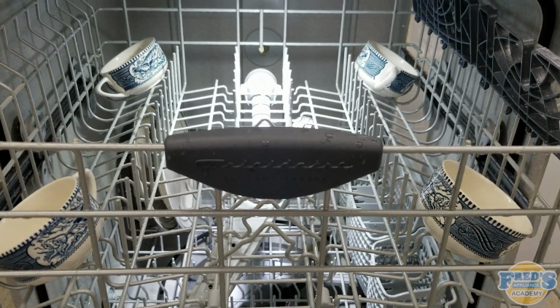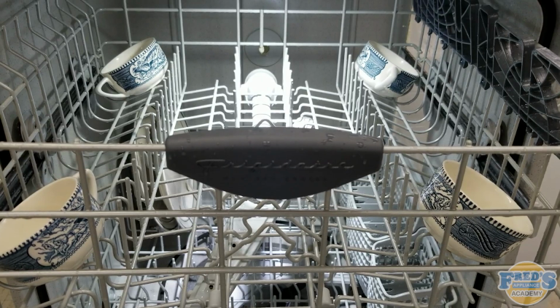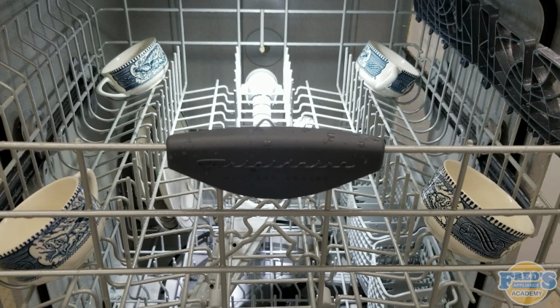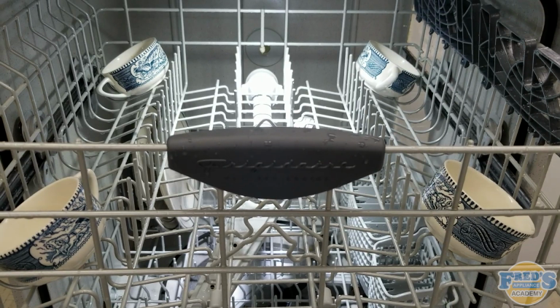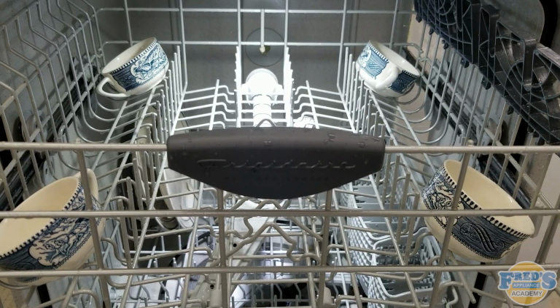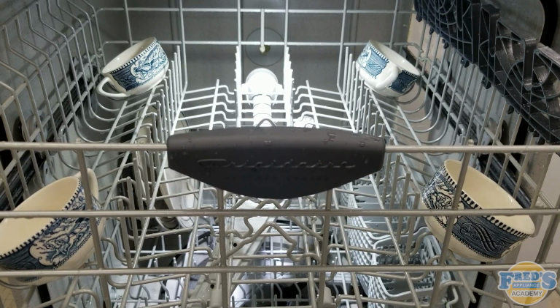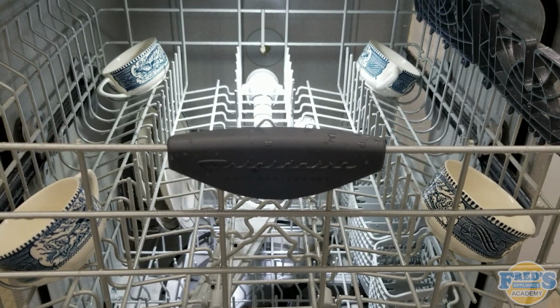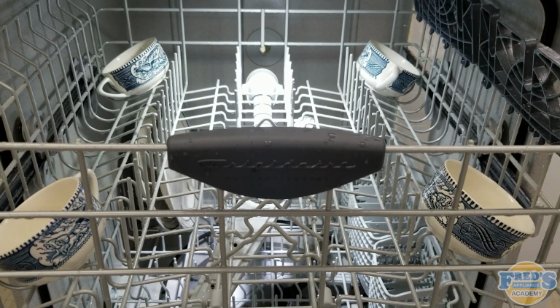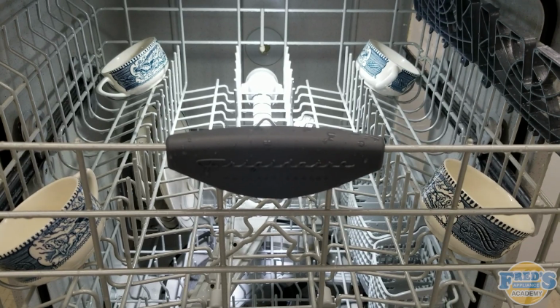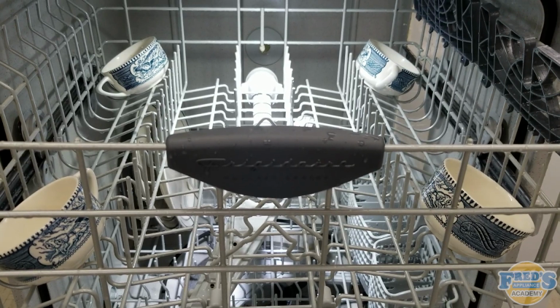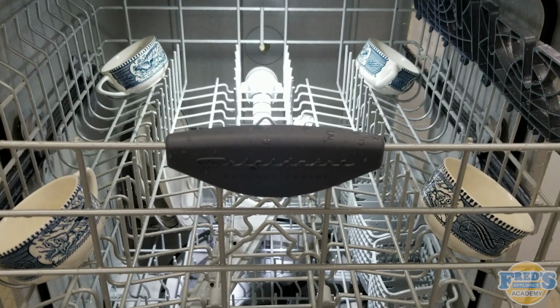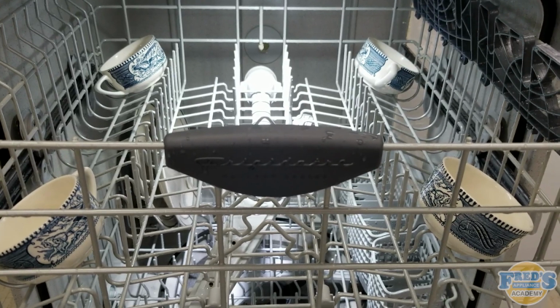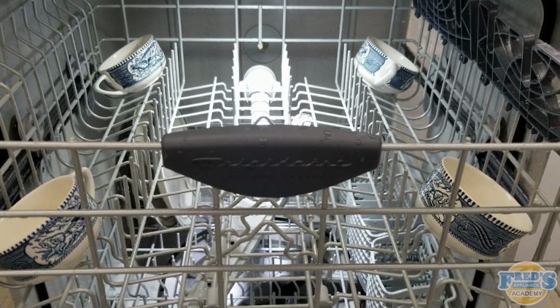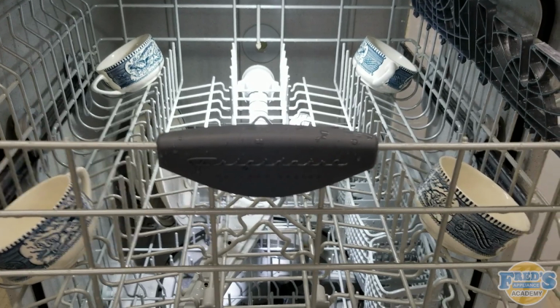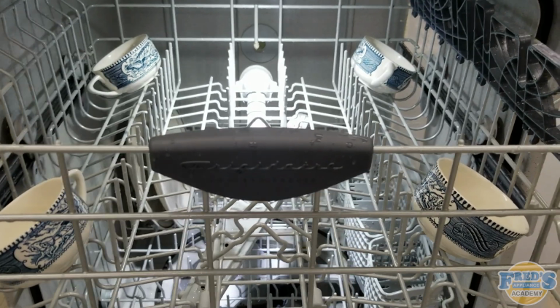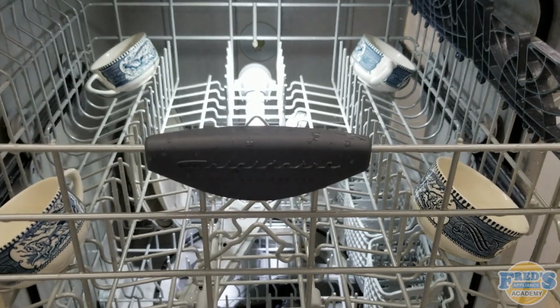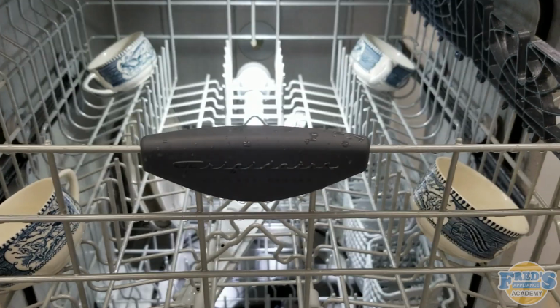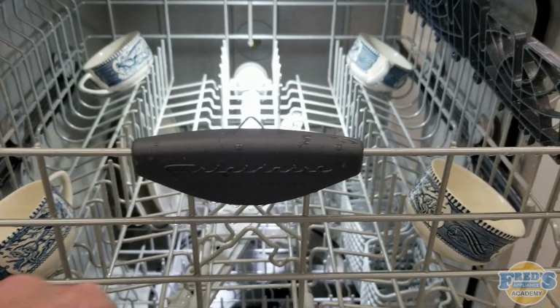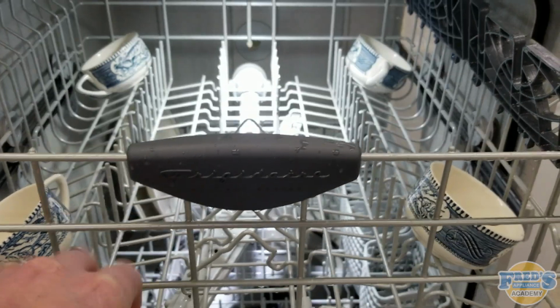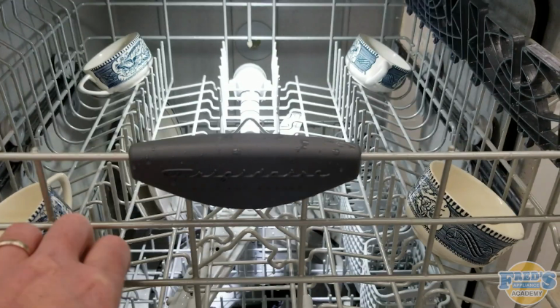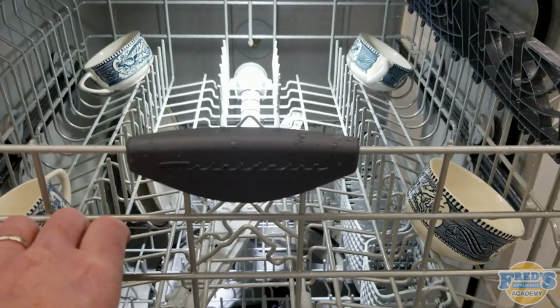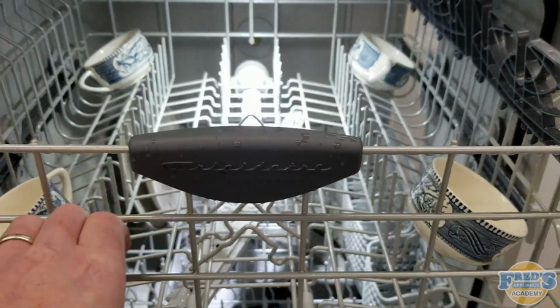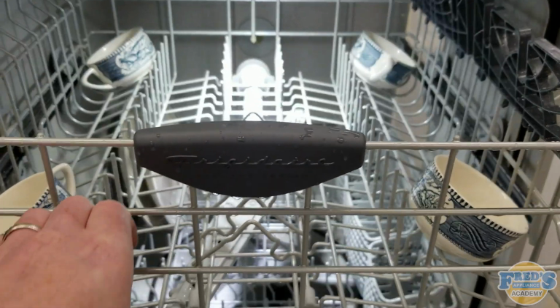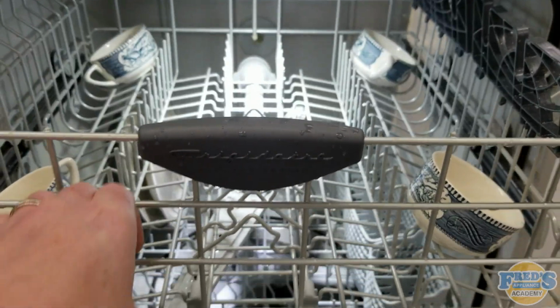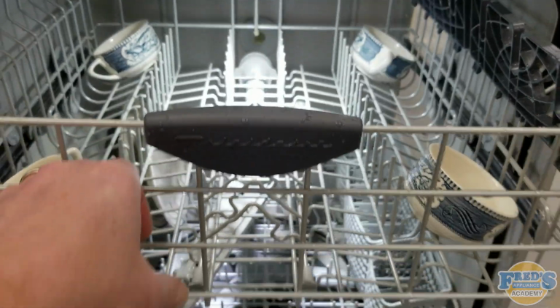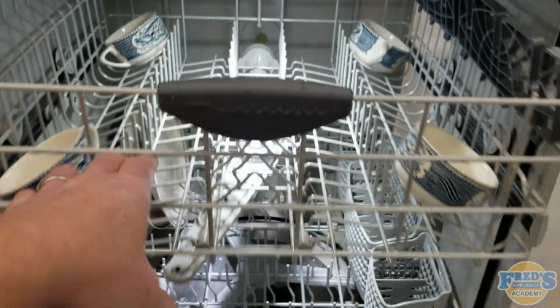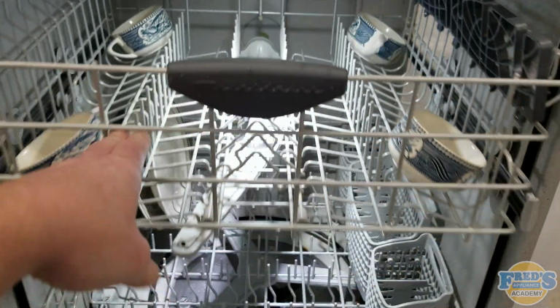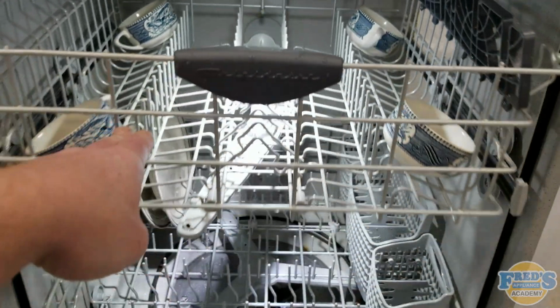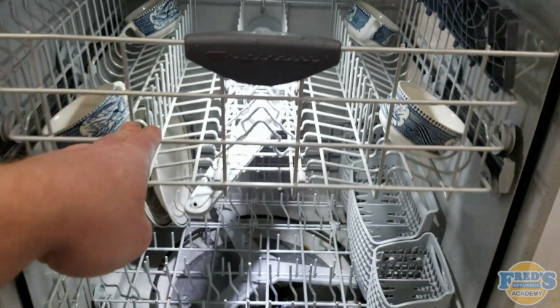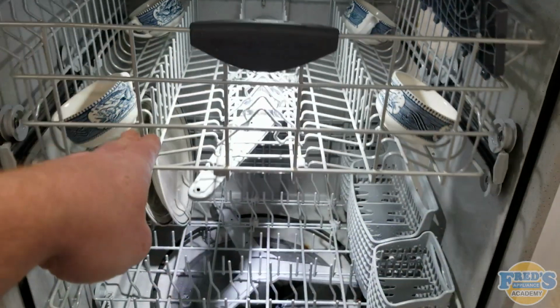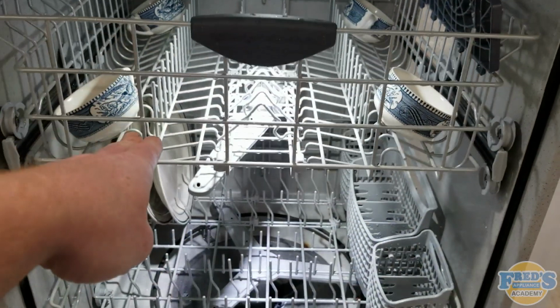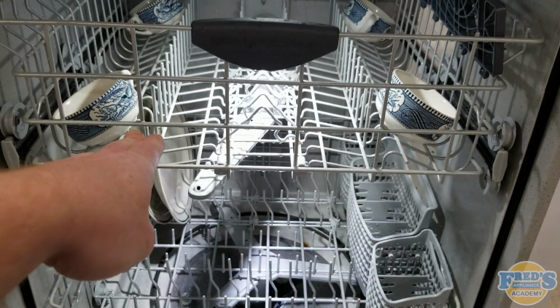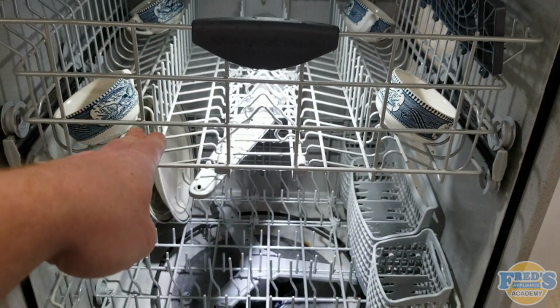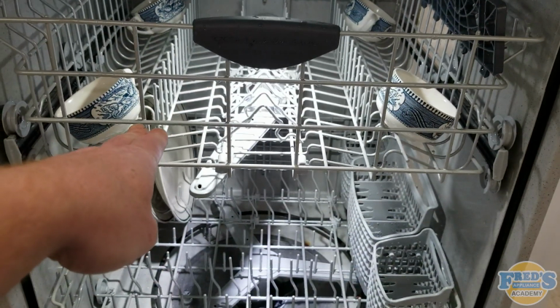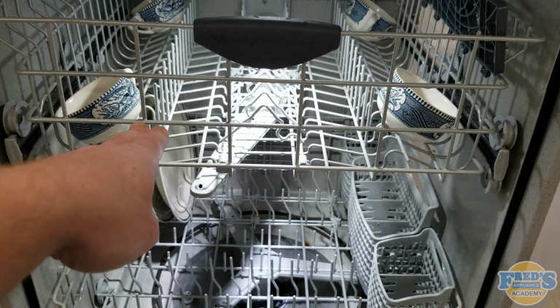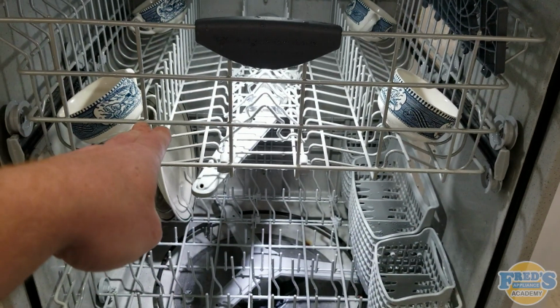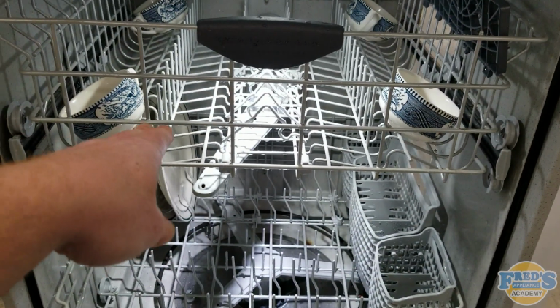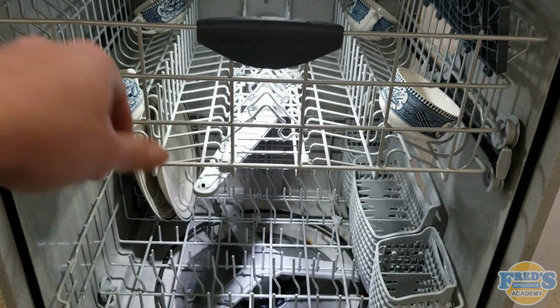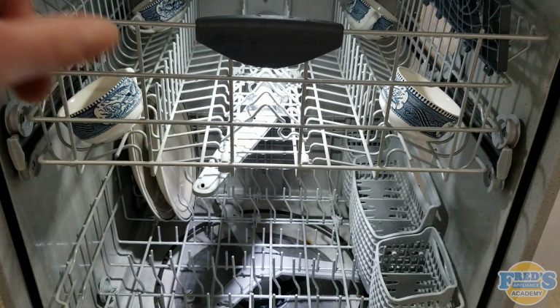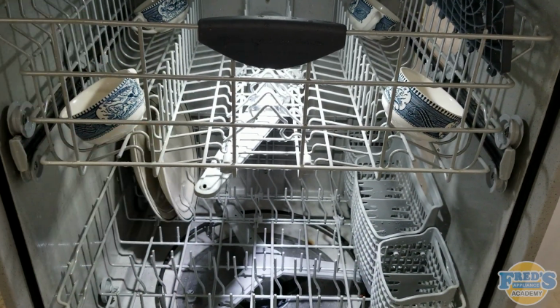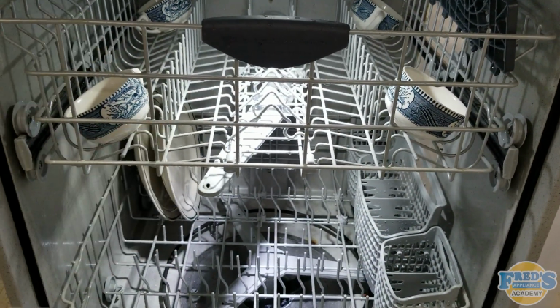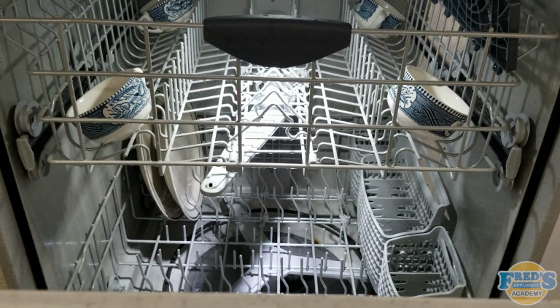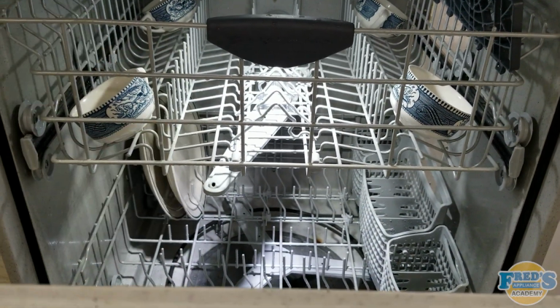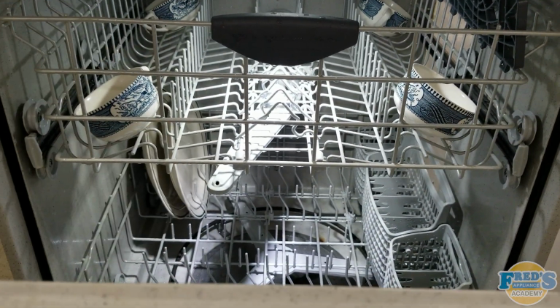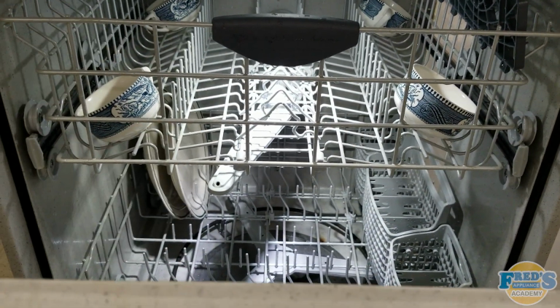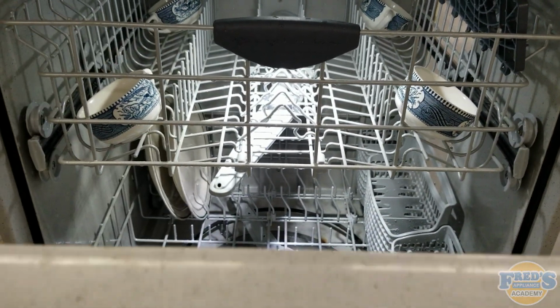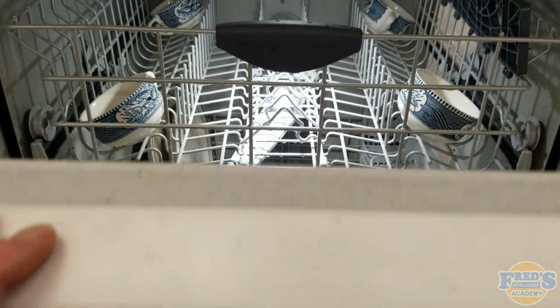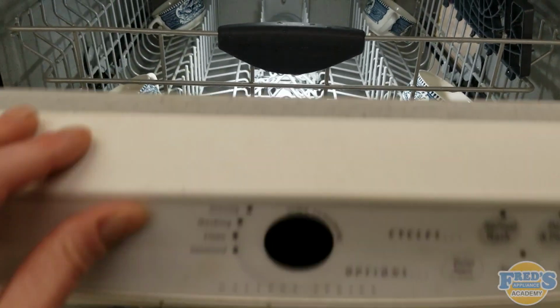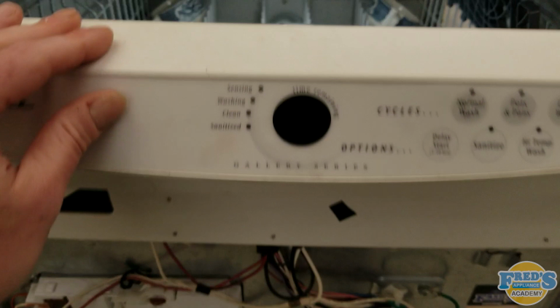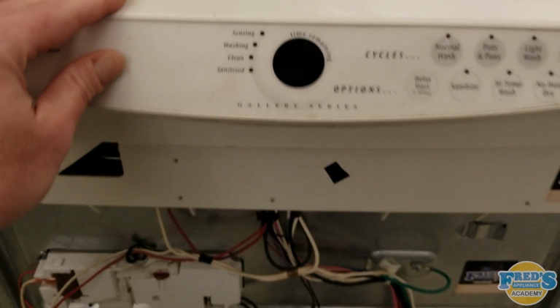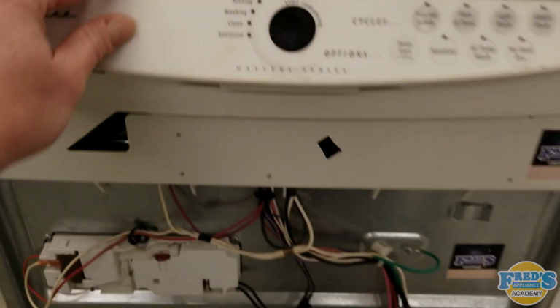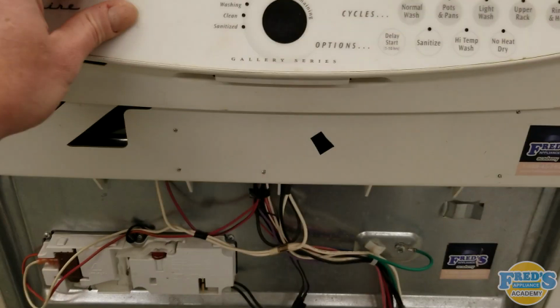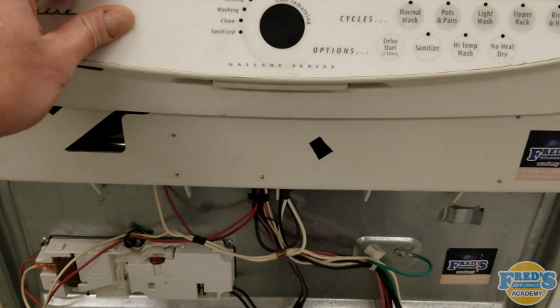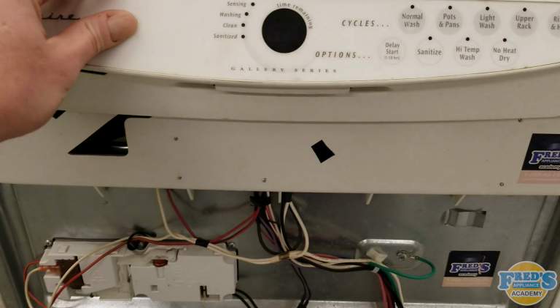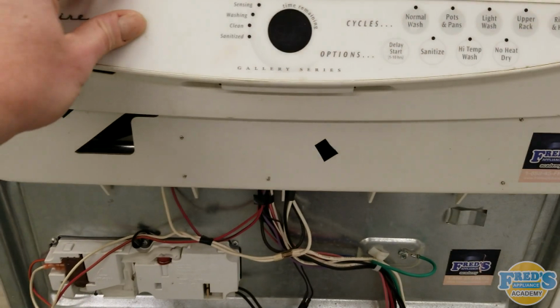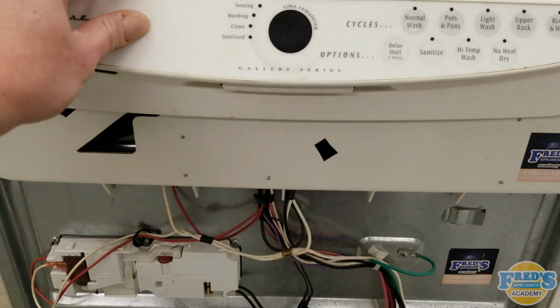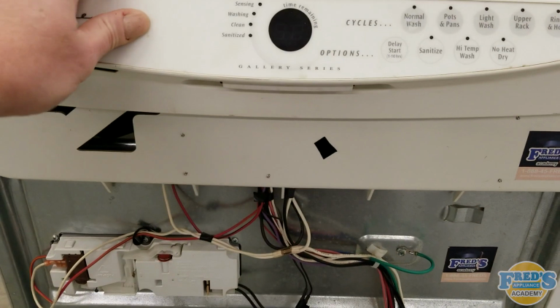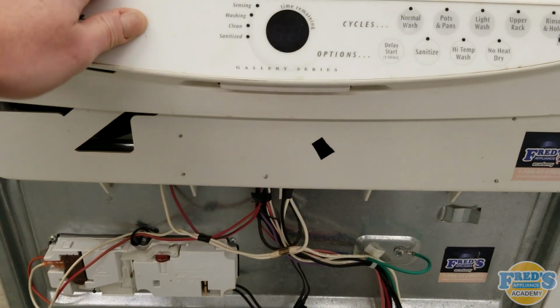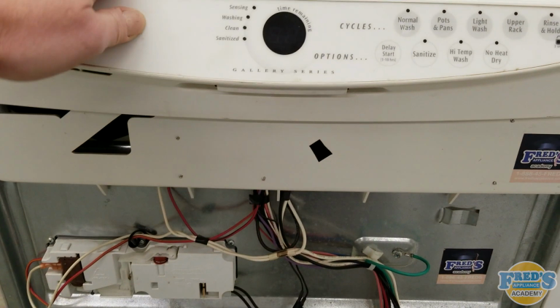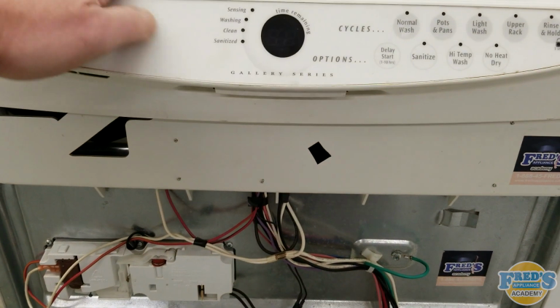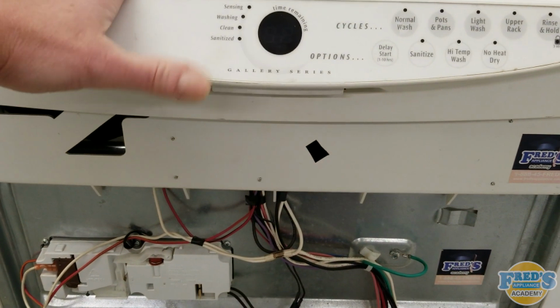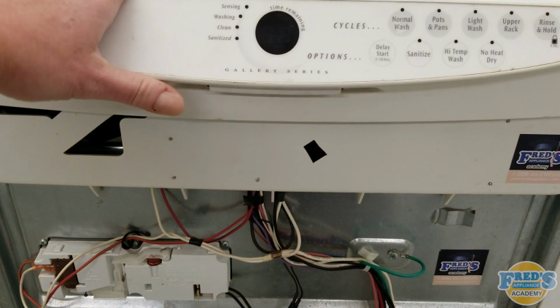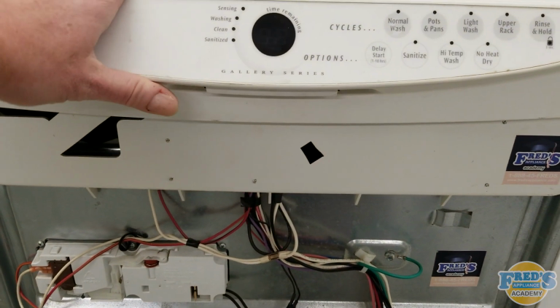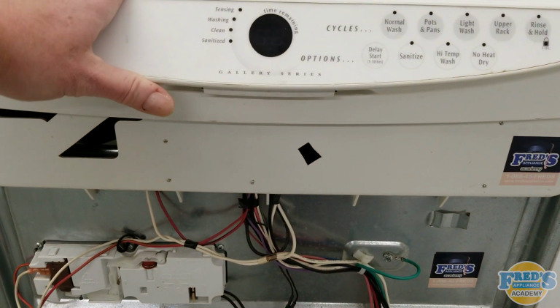If you're wondering why this dishwasher has no front cover, just be aware that is the test and demo unit for our school.